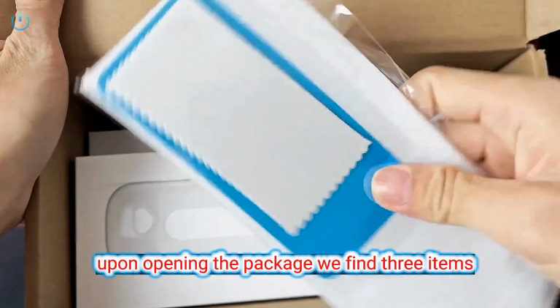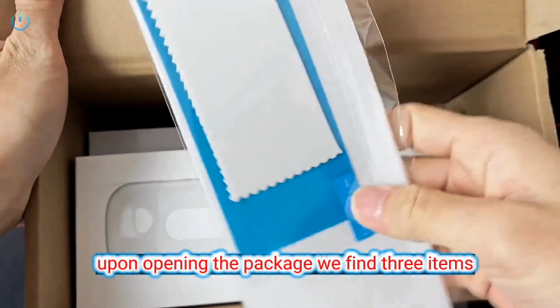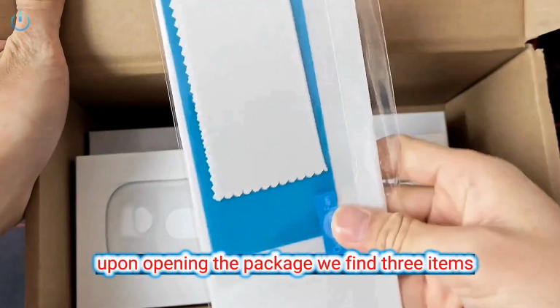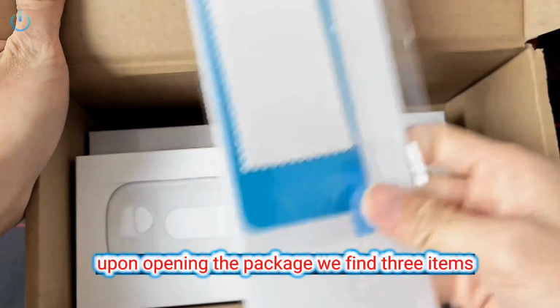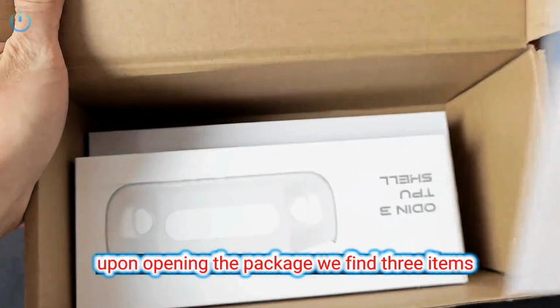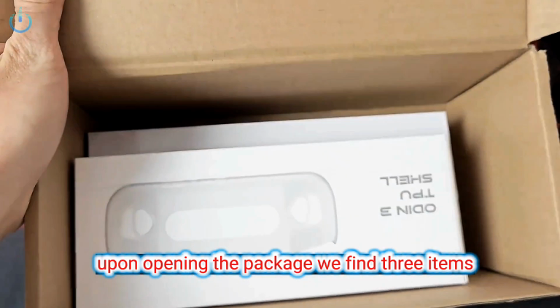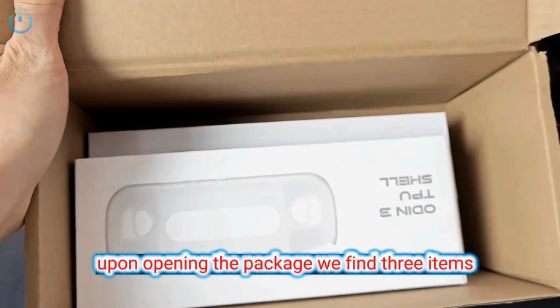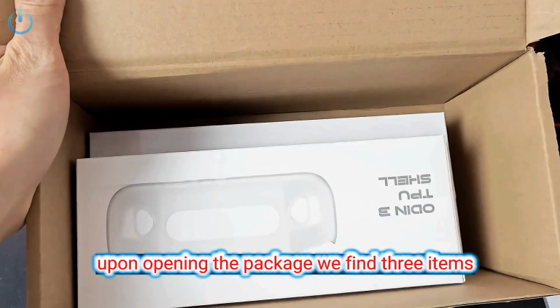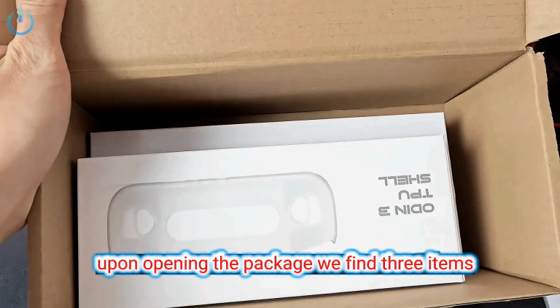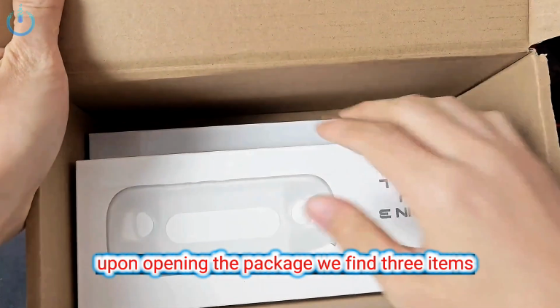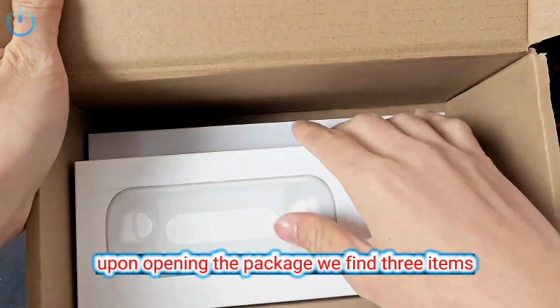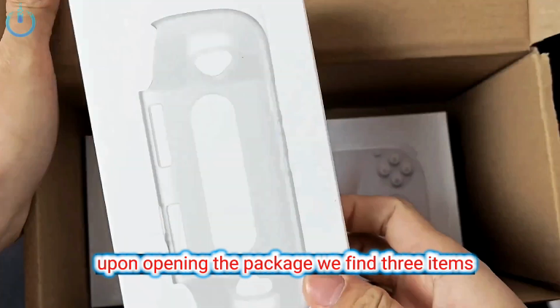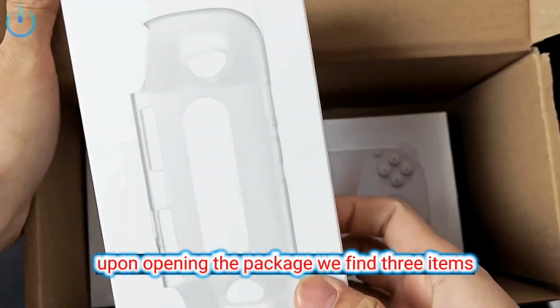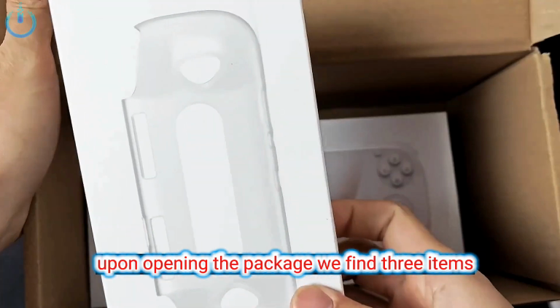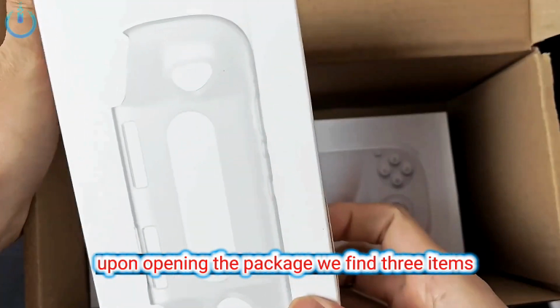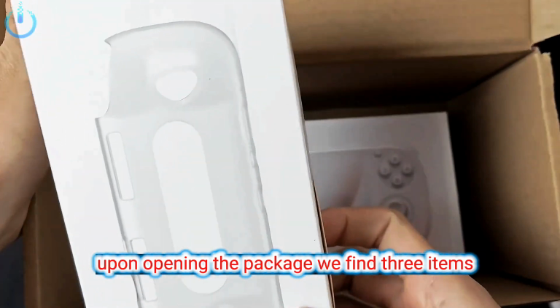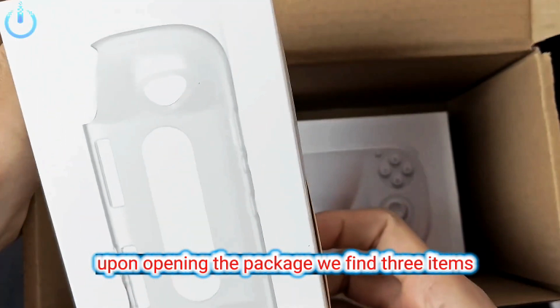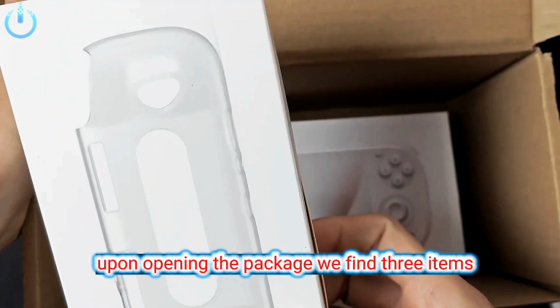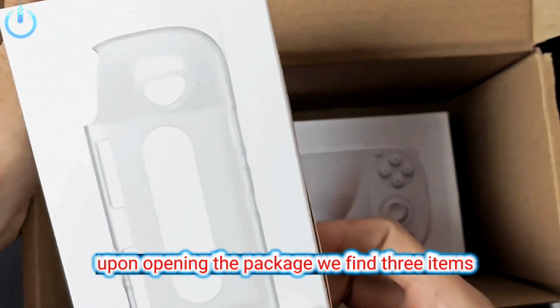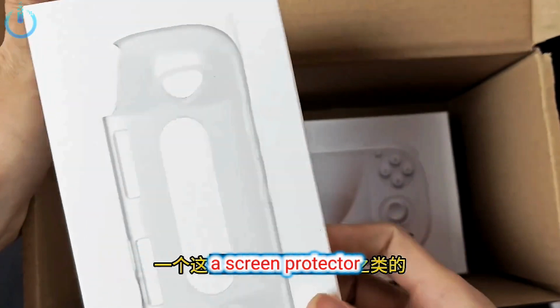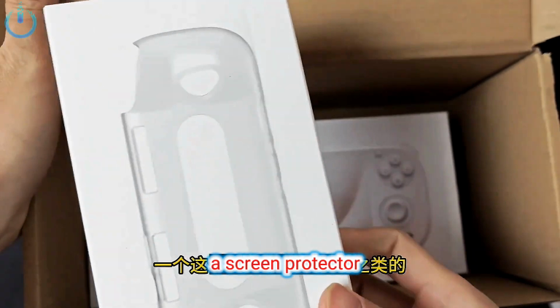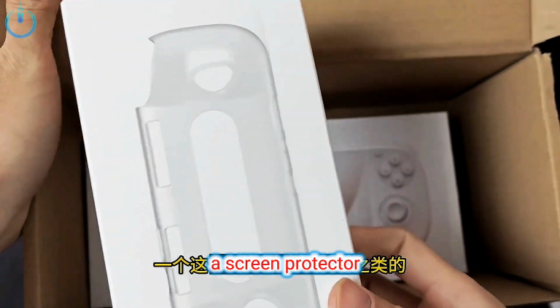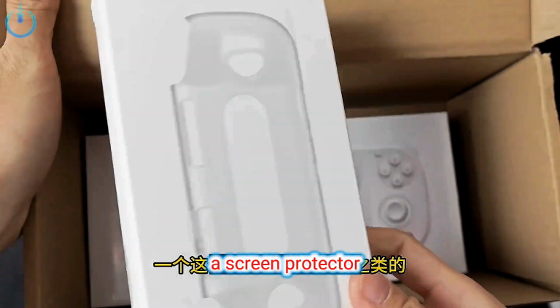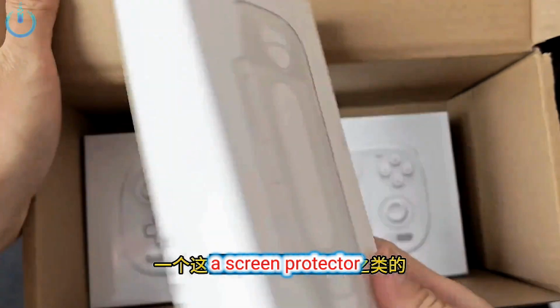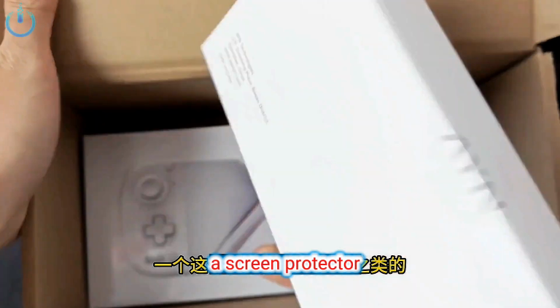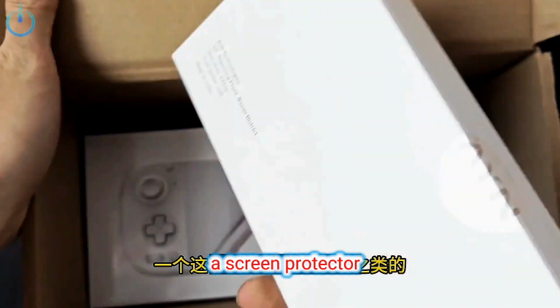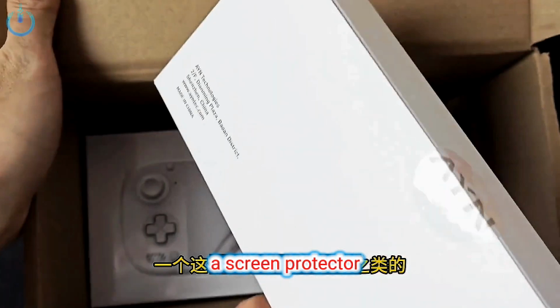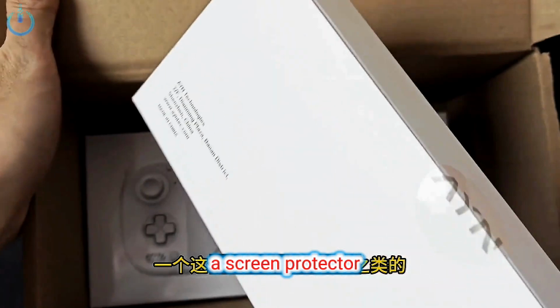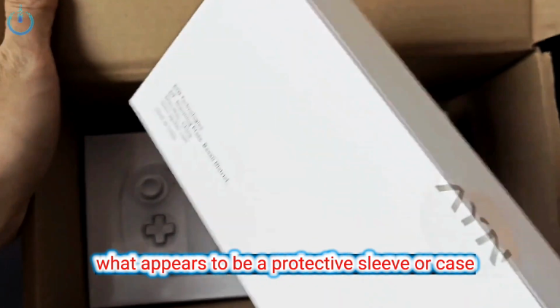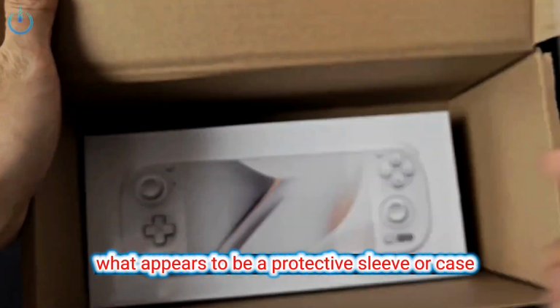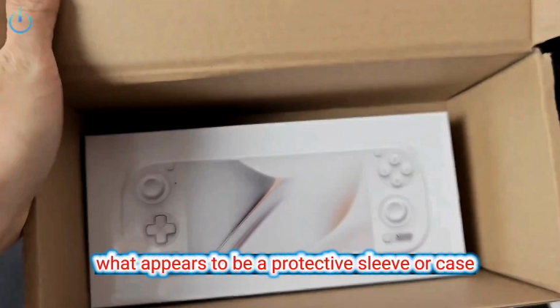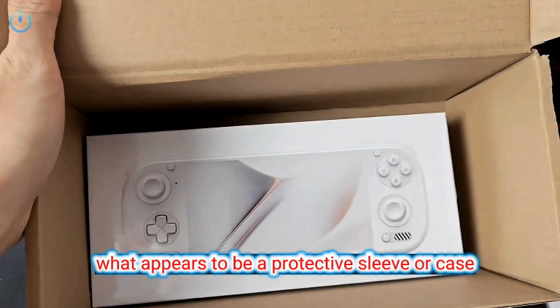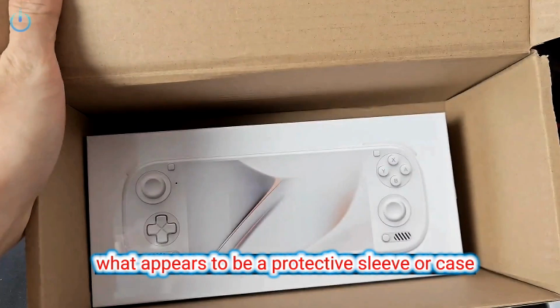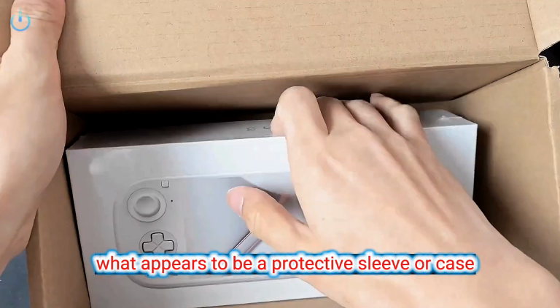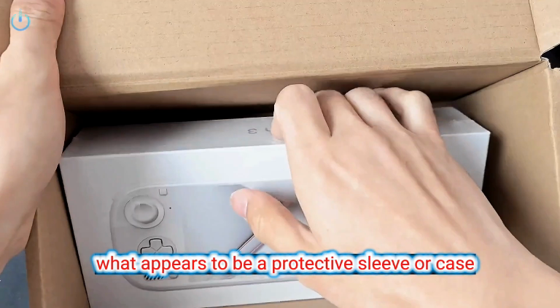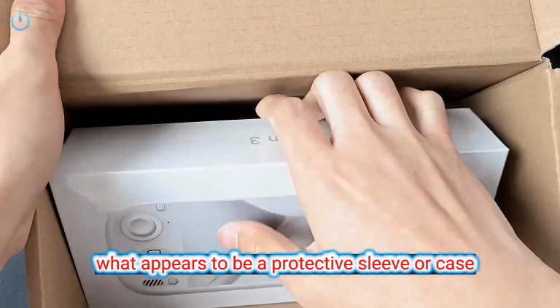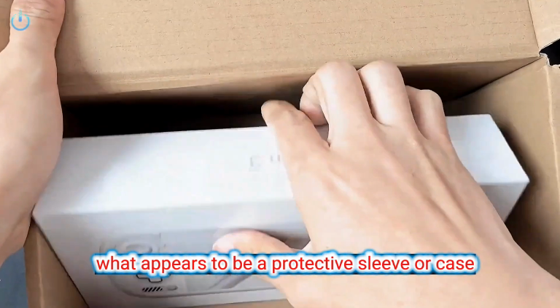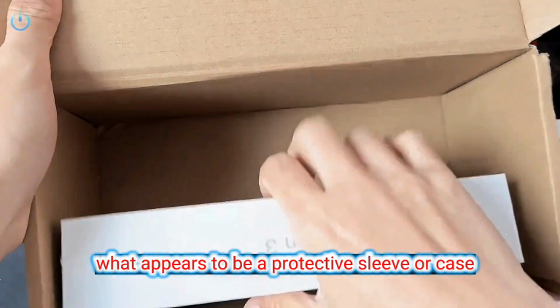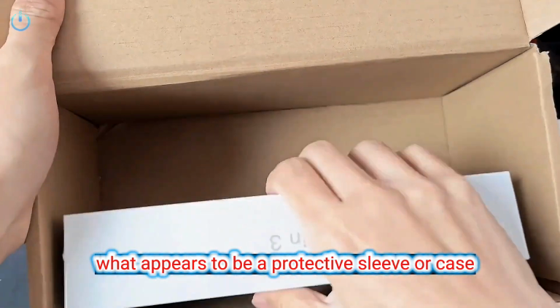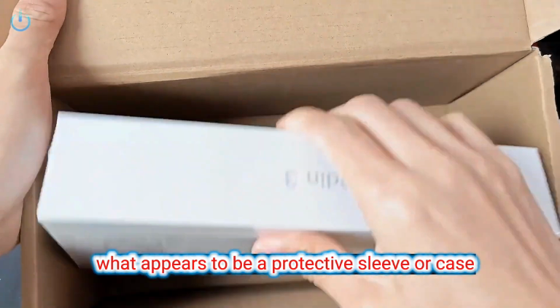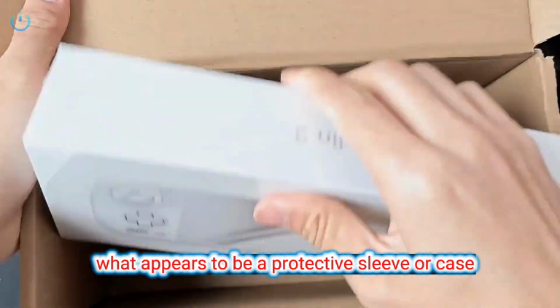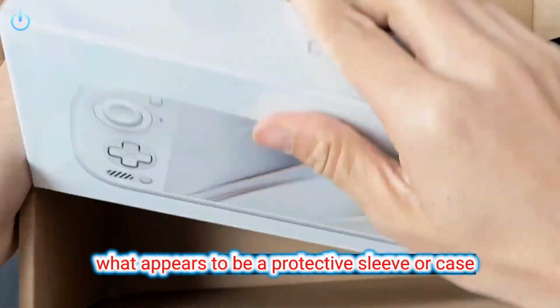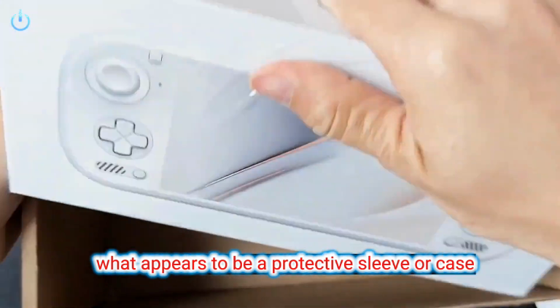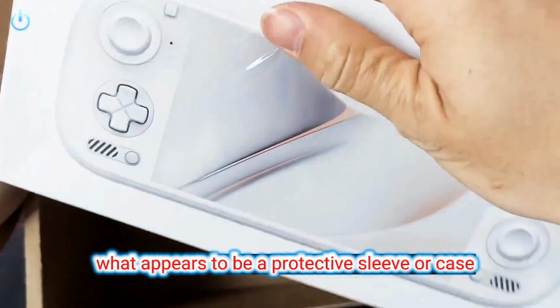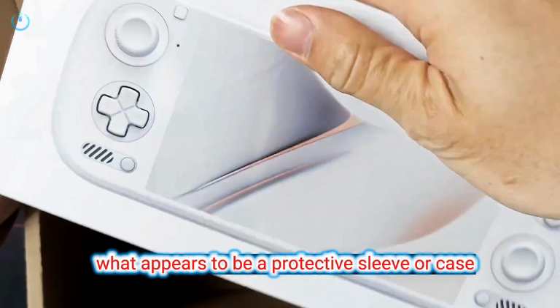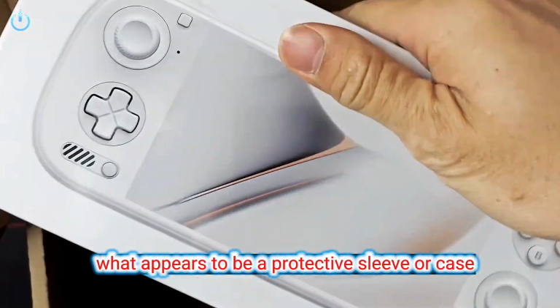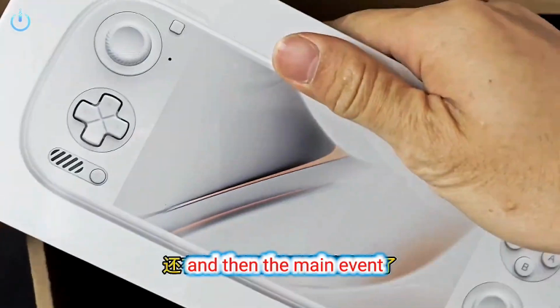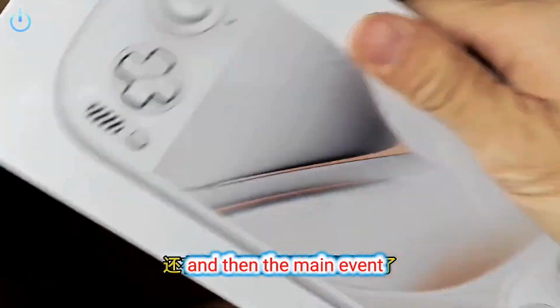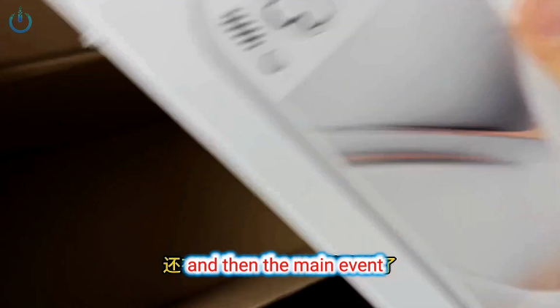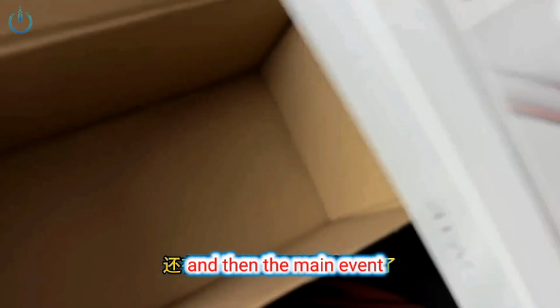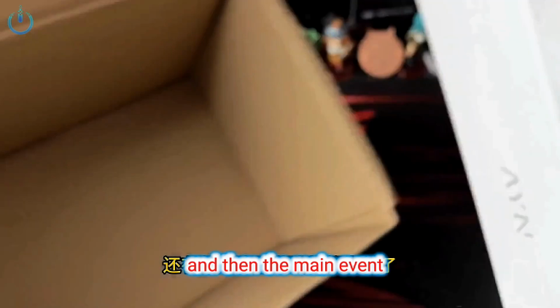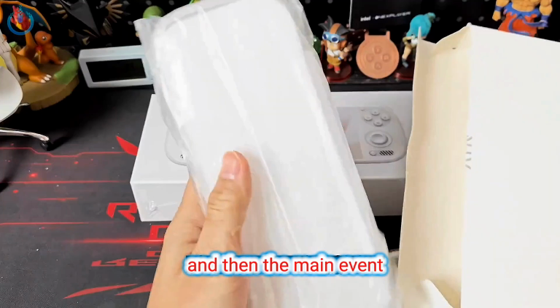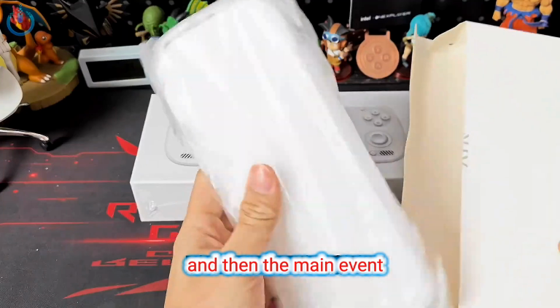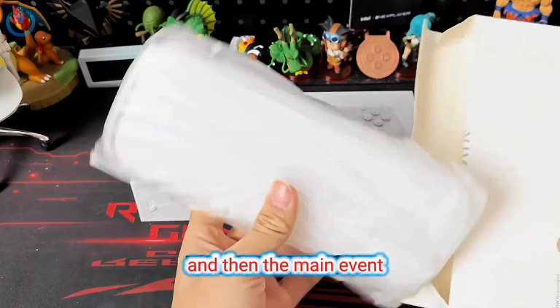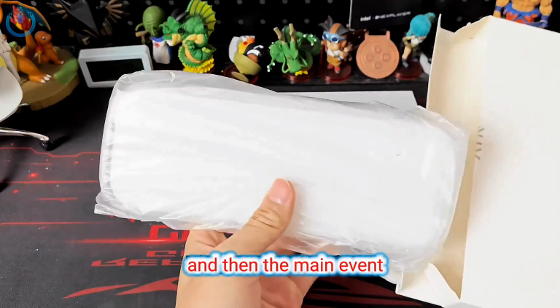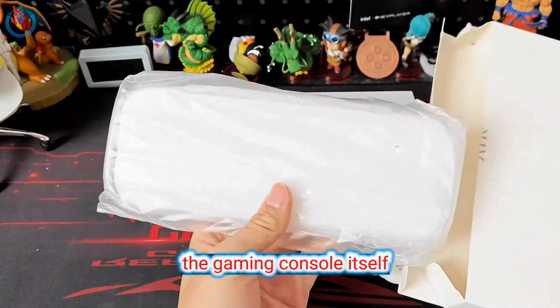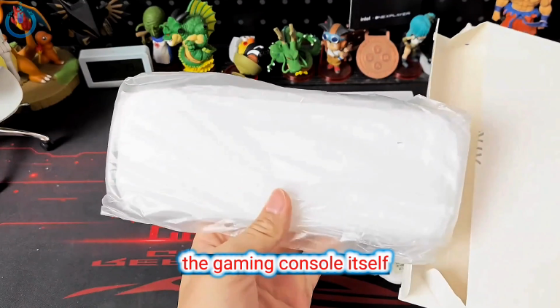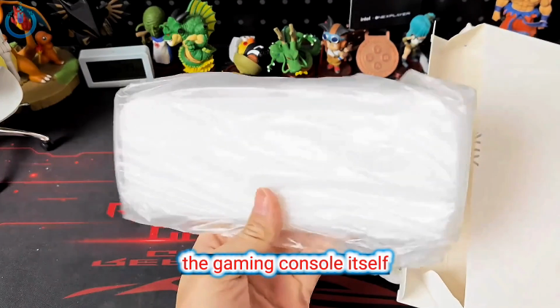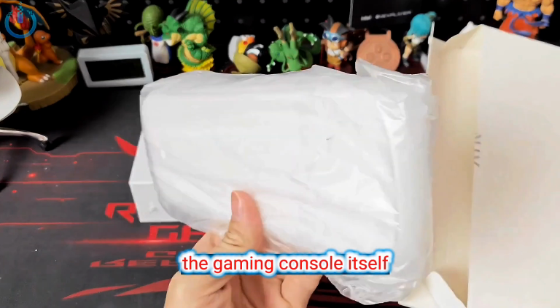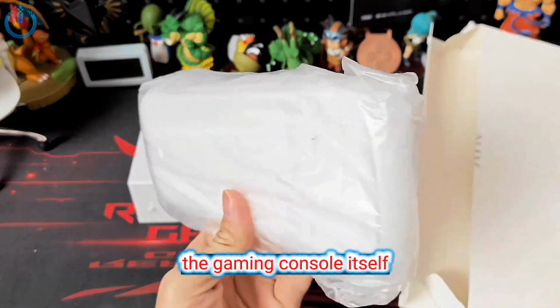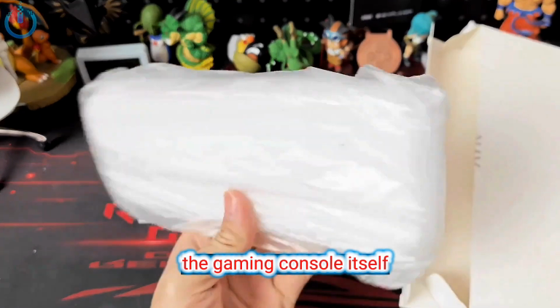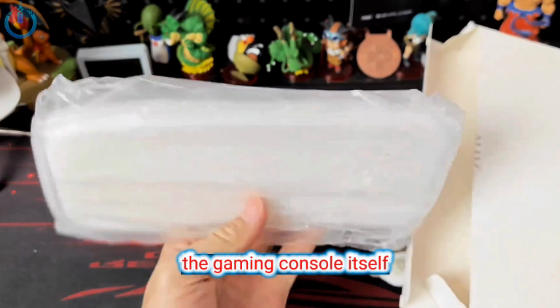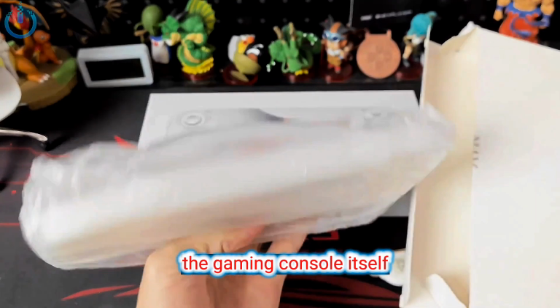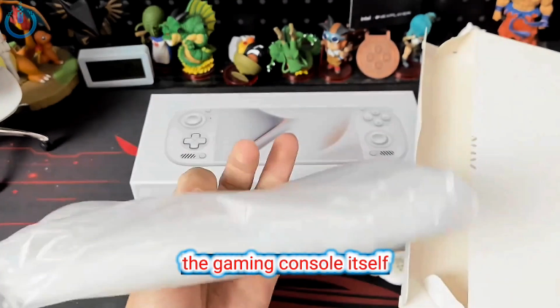Upon opening the package, we find three items: a screen protector, what appears to be a protective sleeve or case, and then the main event — the gaming console itself.